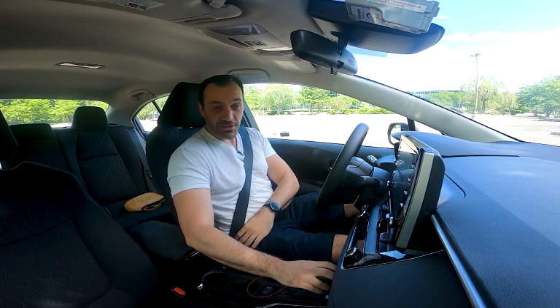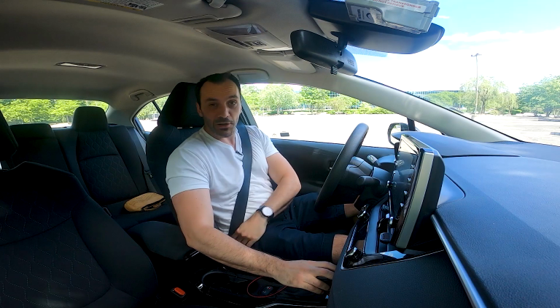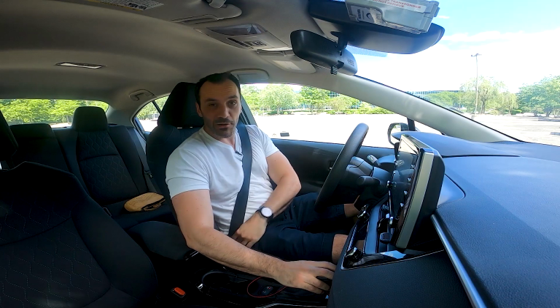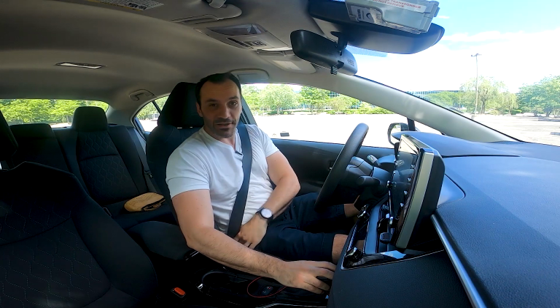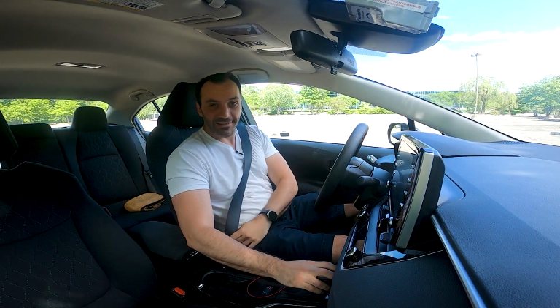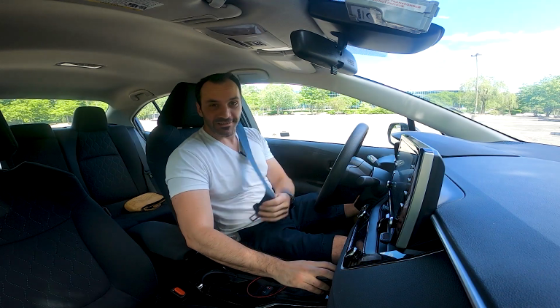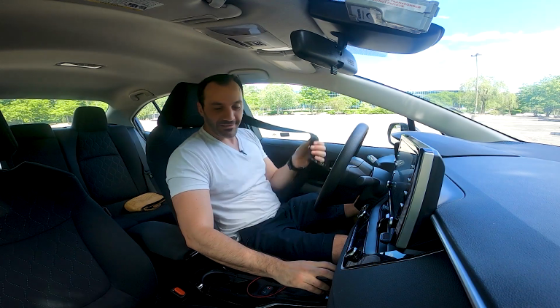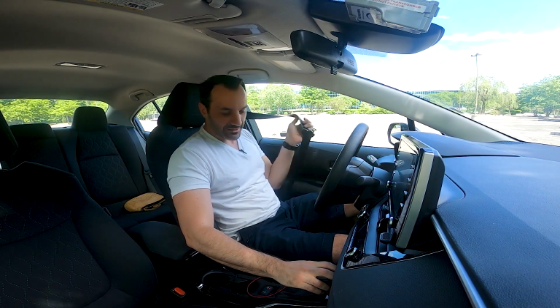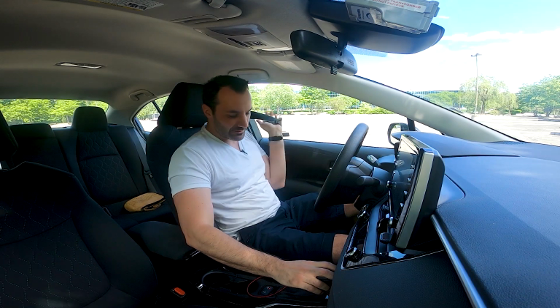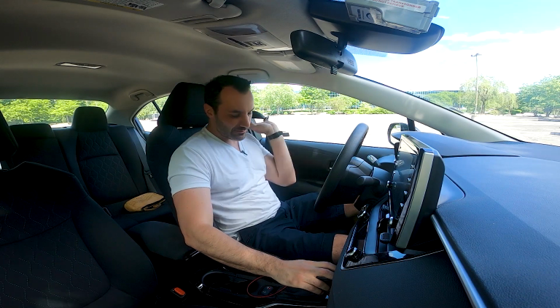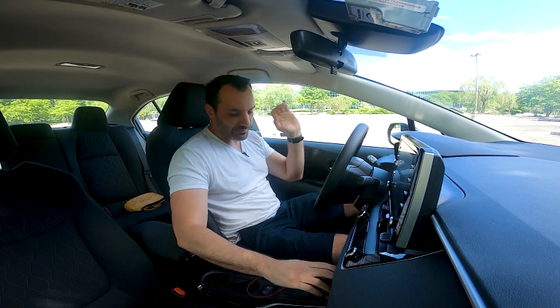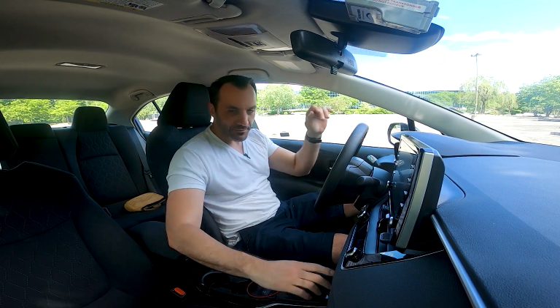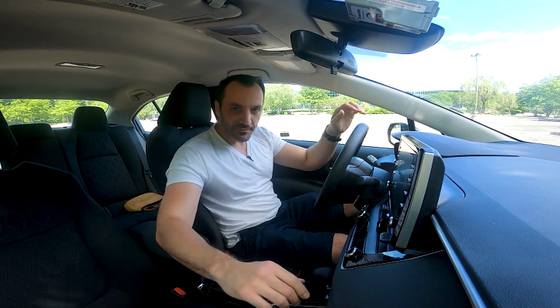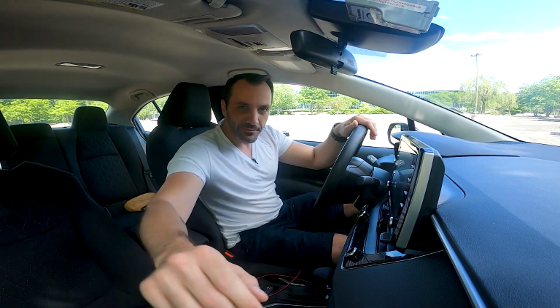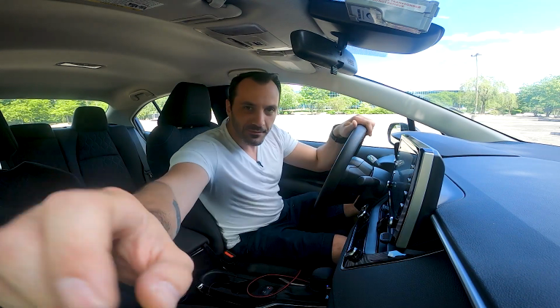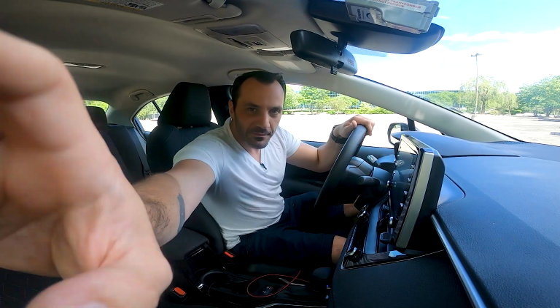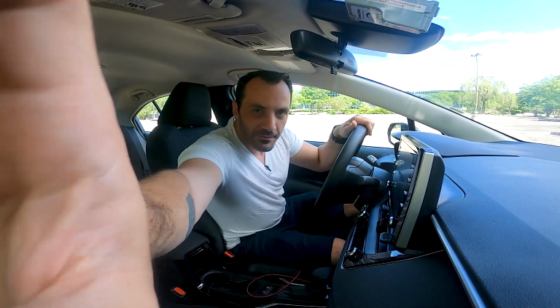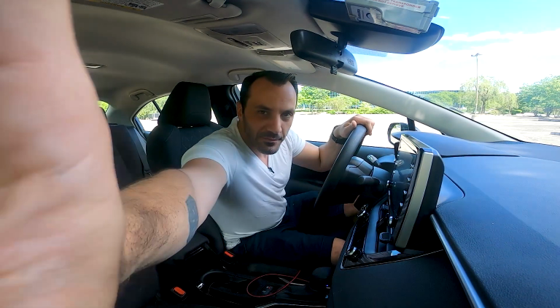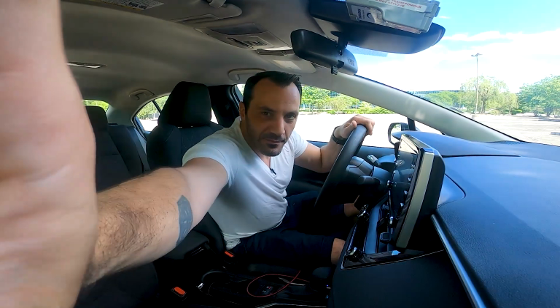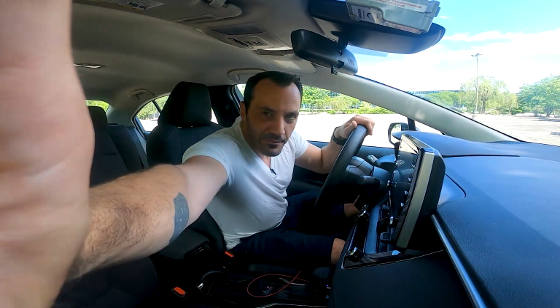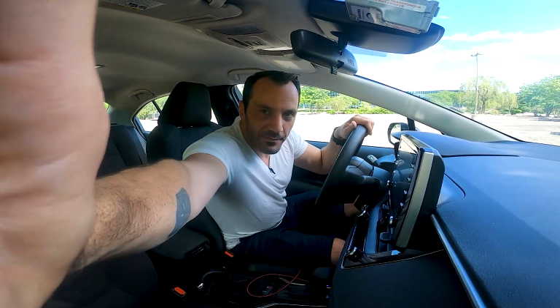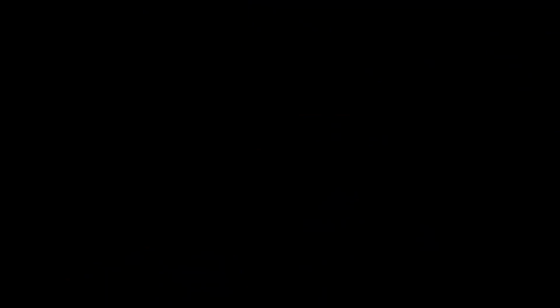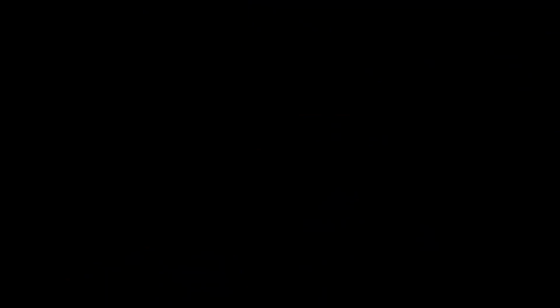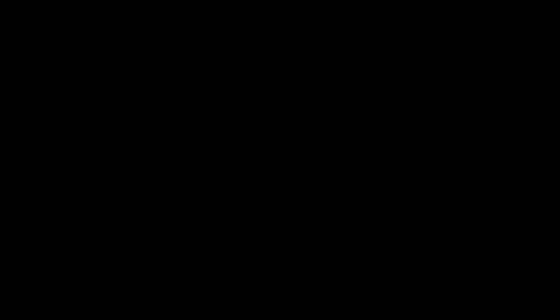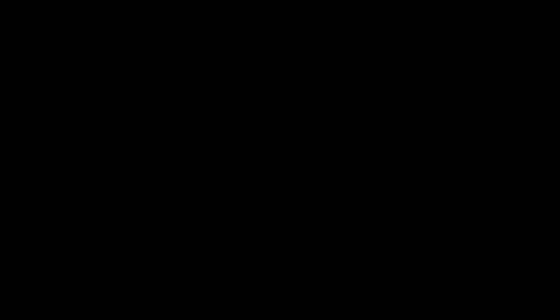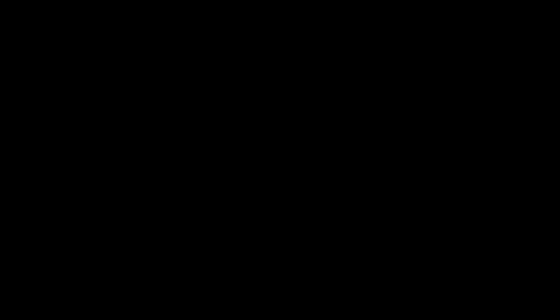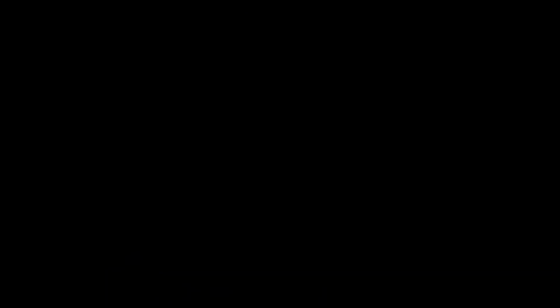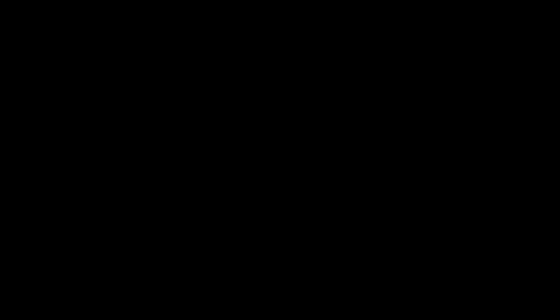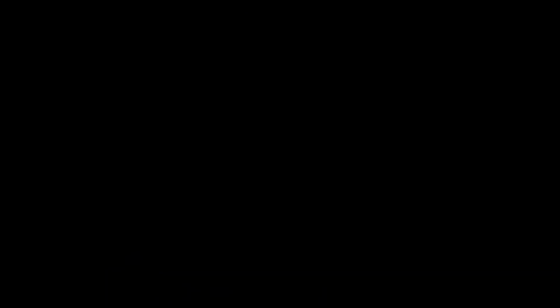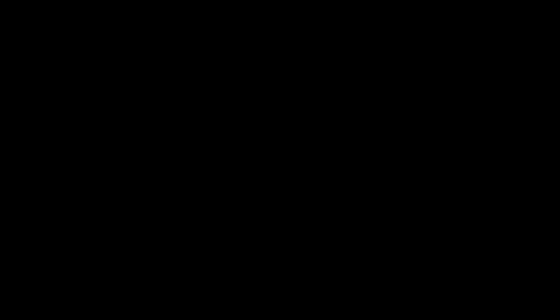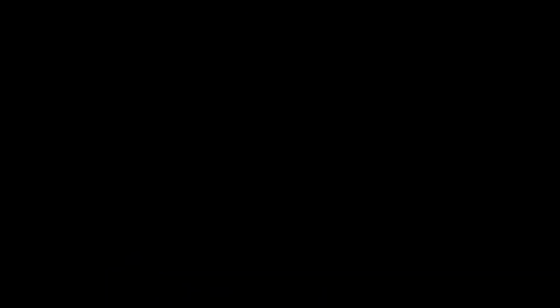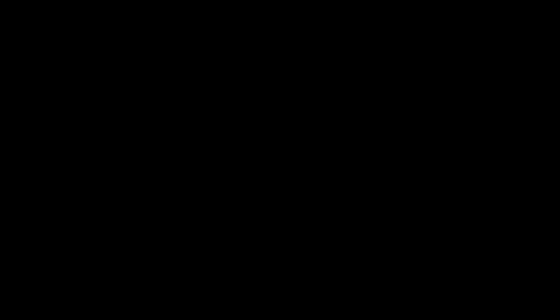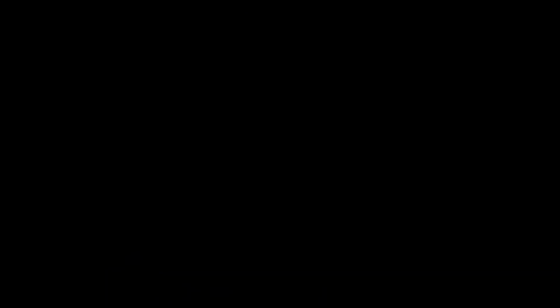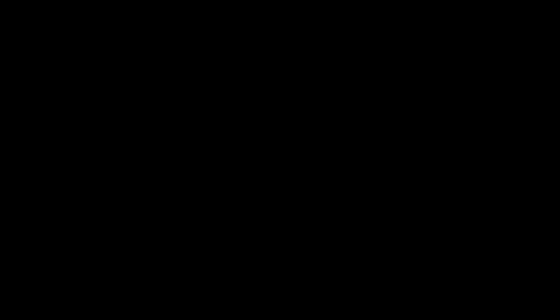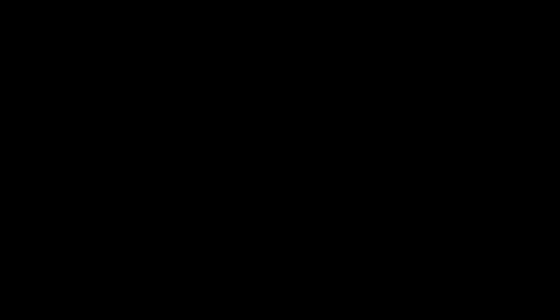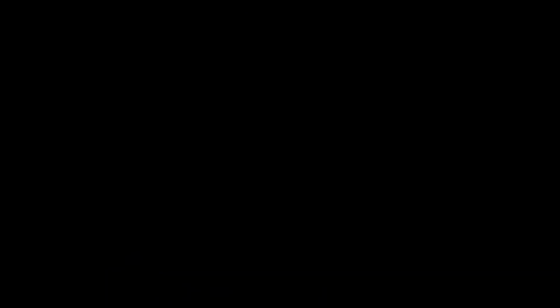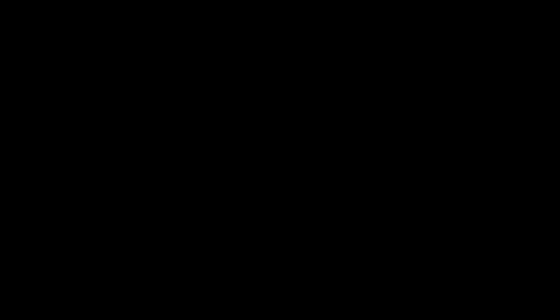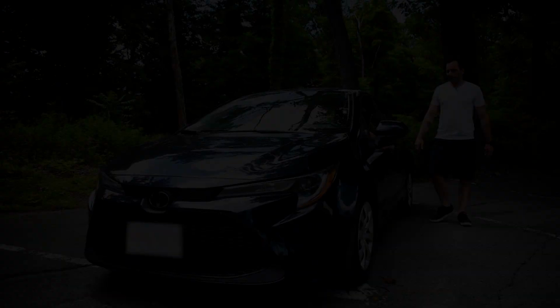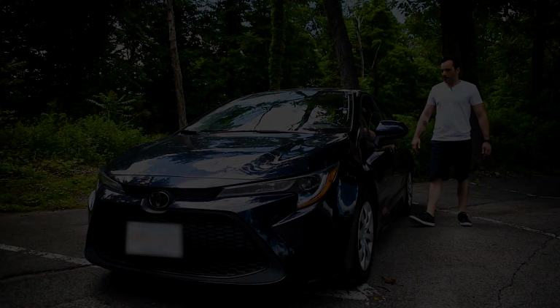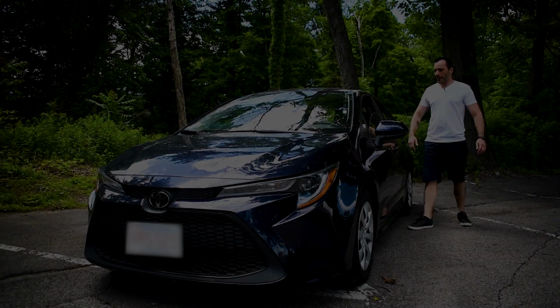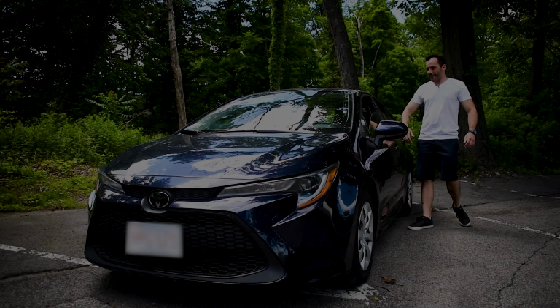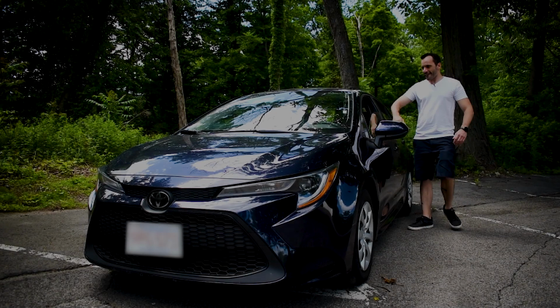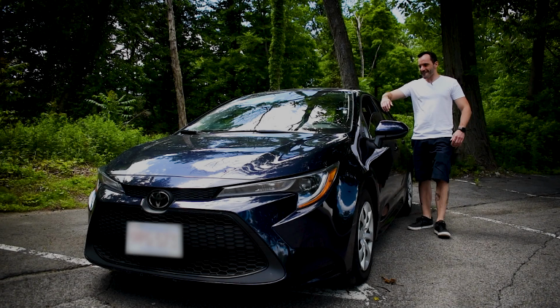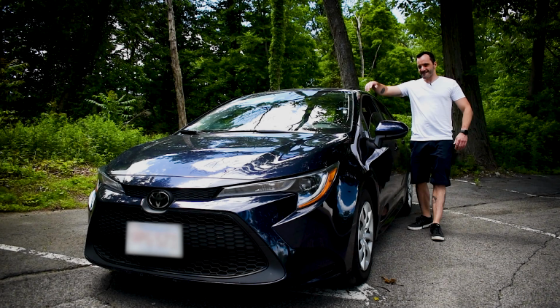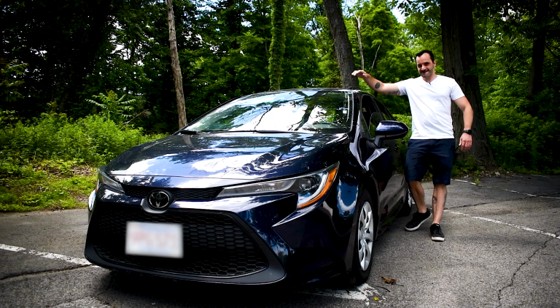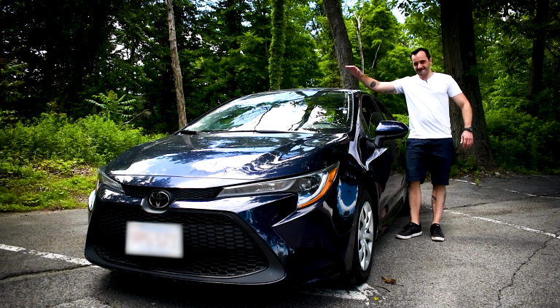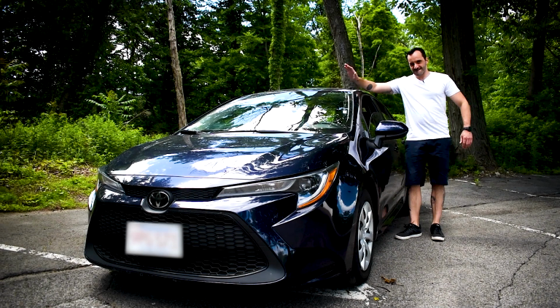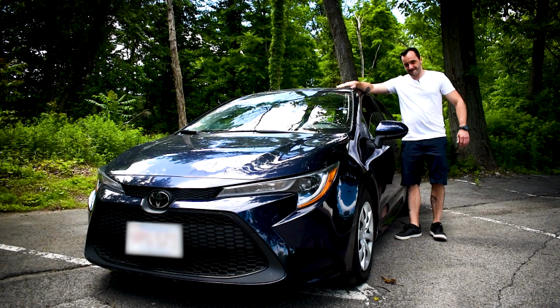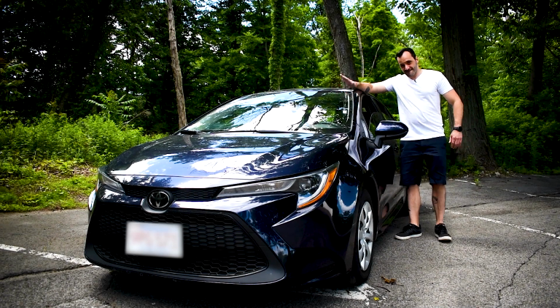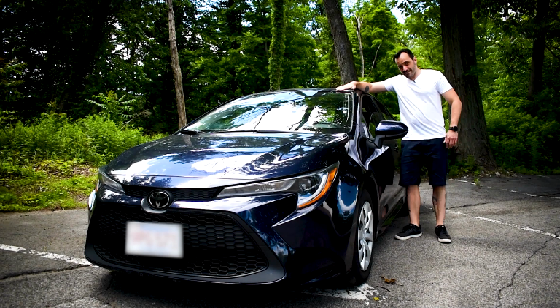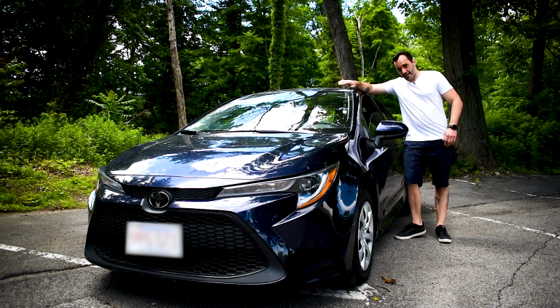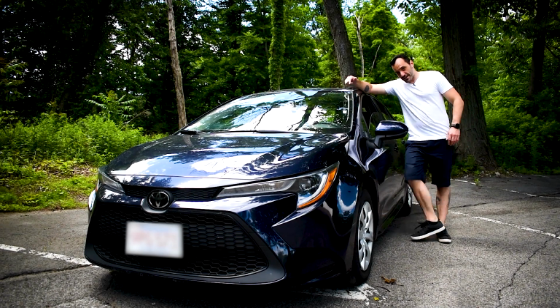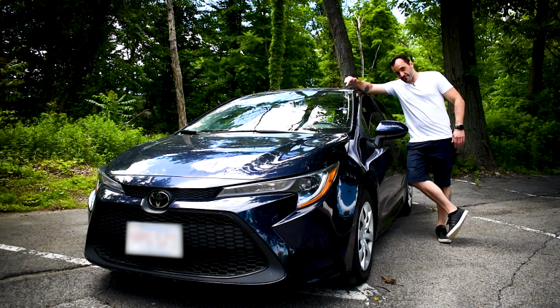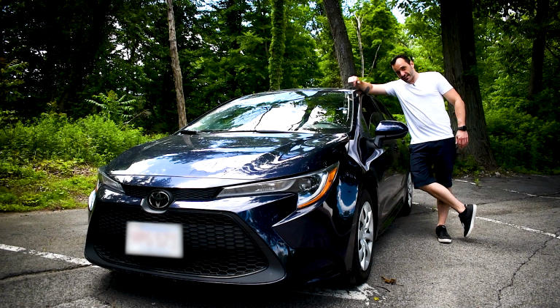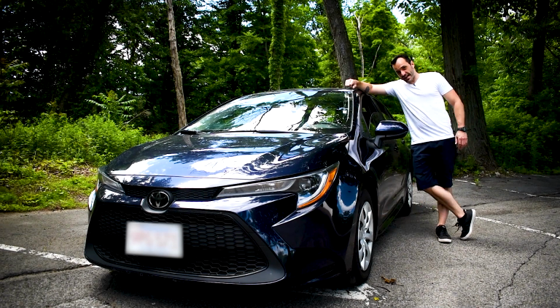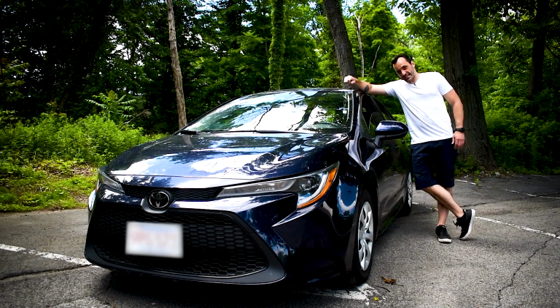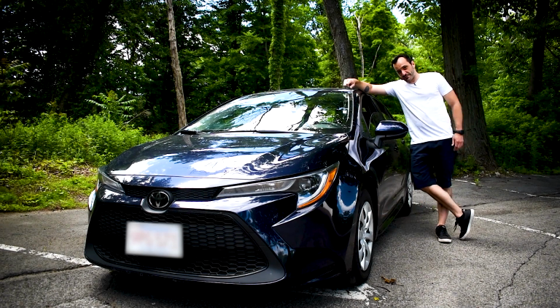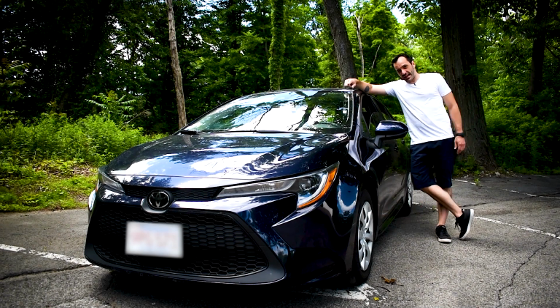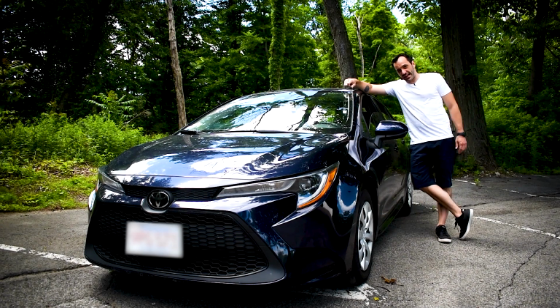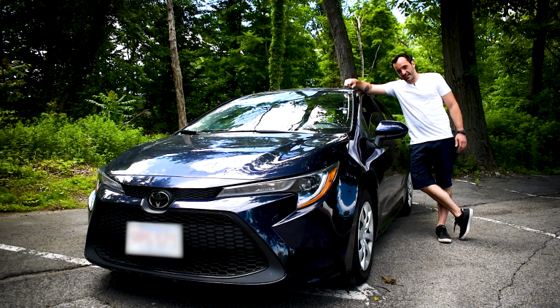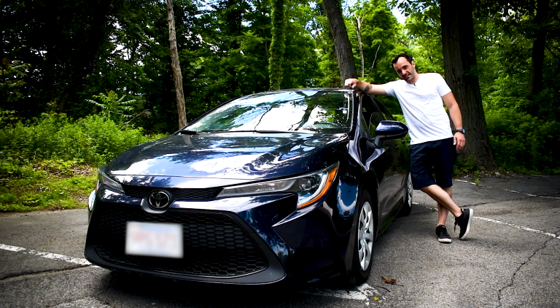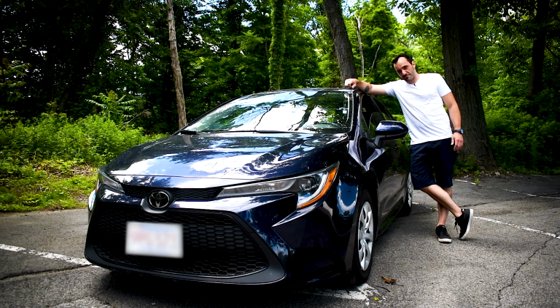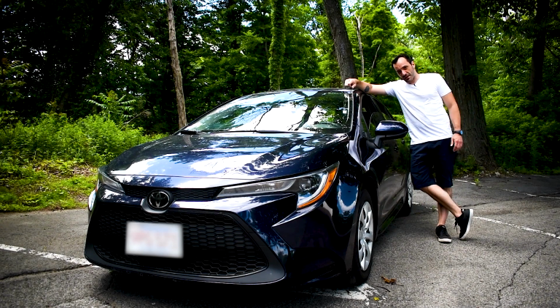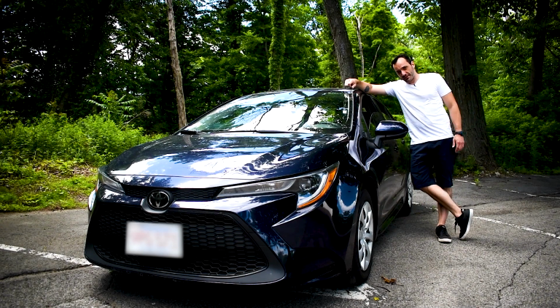Thanks, Toyota. You can fit a lot of spaghetti in this thing.